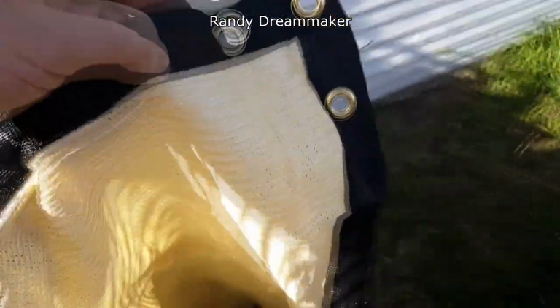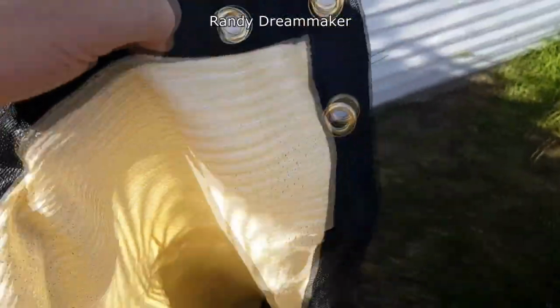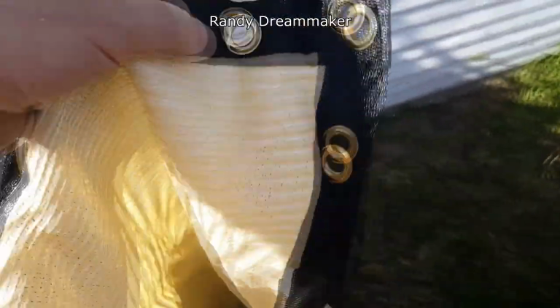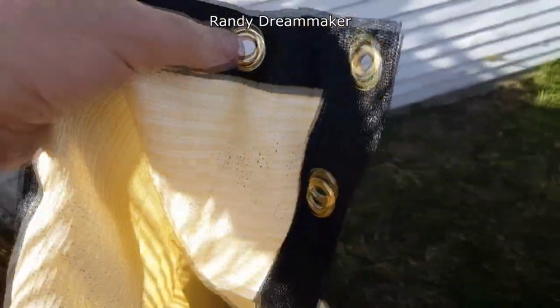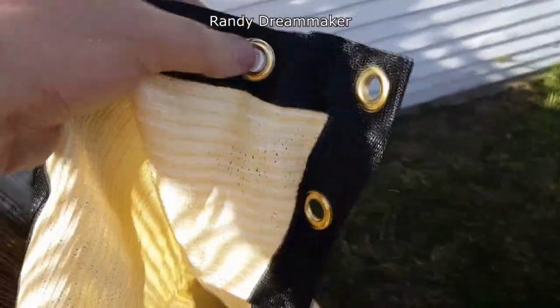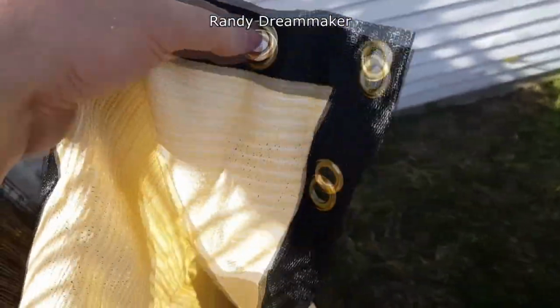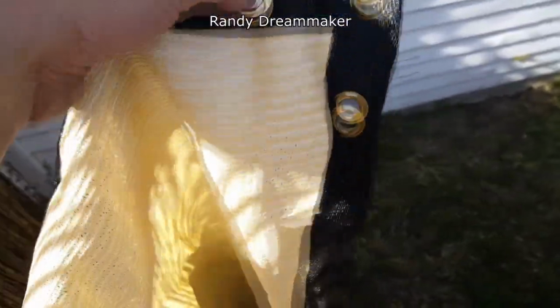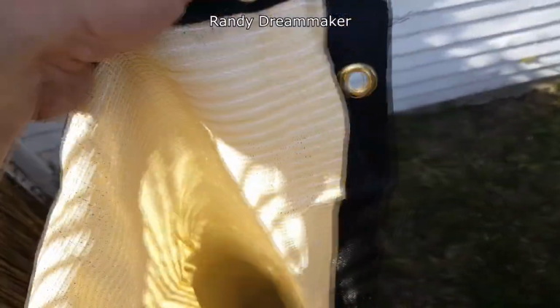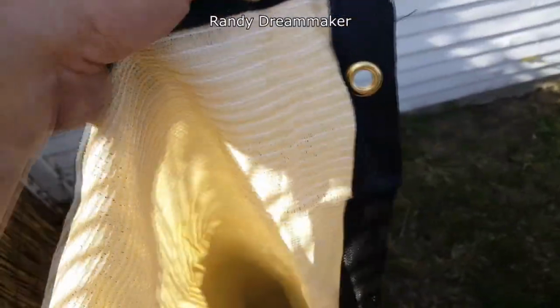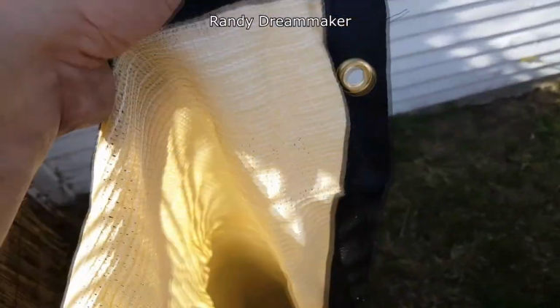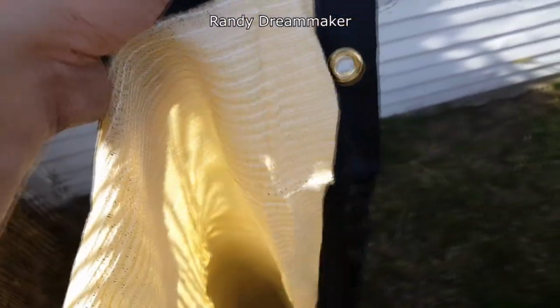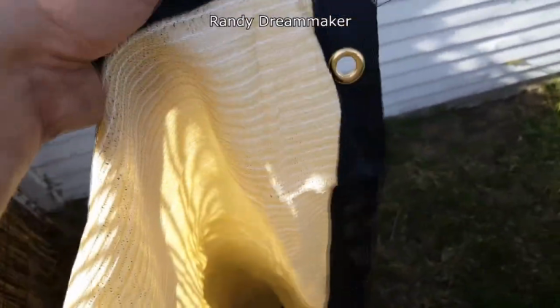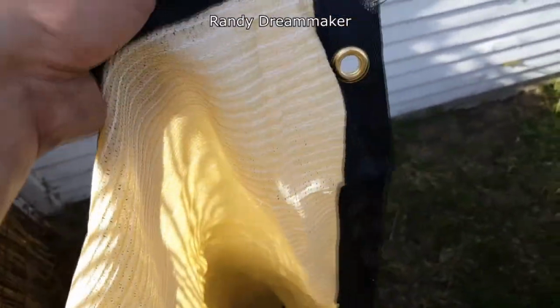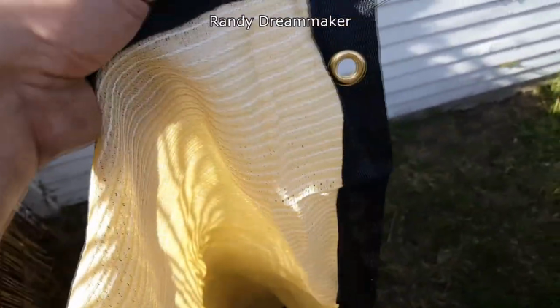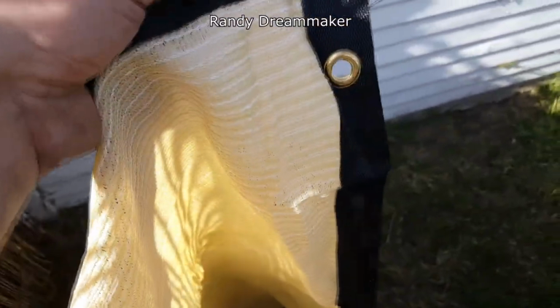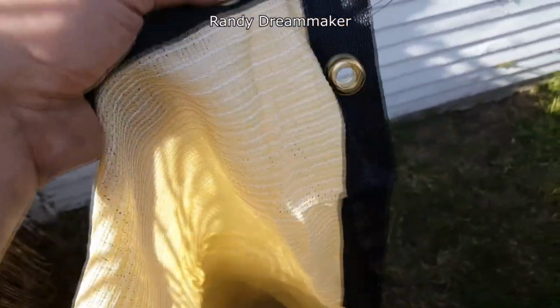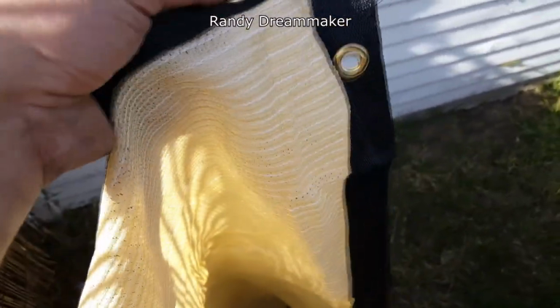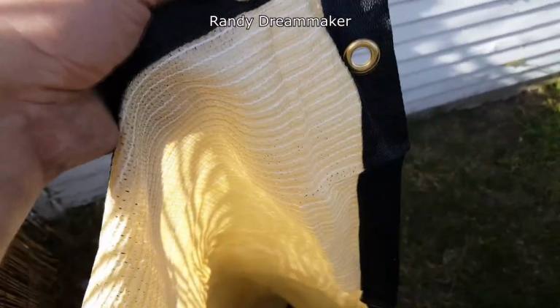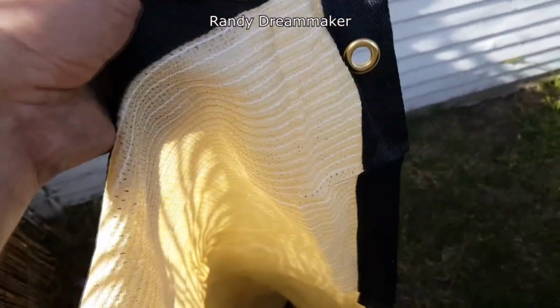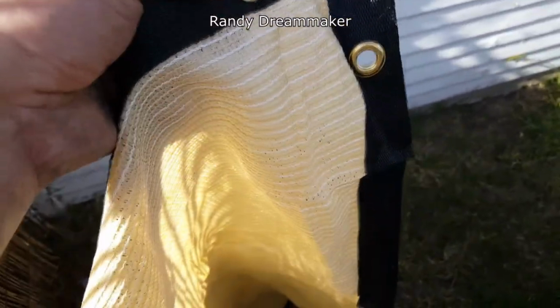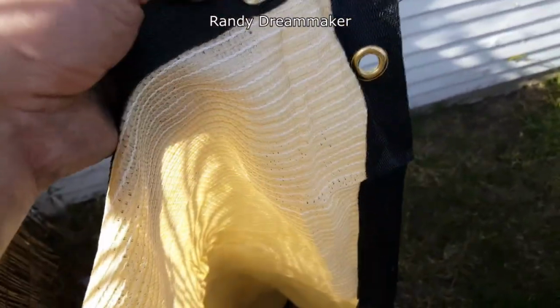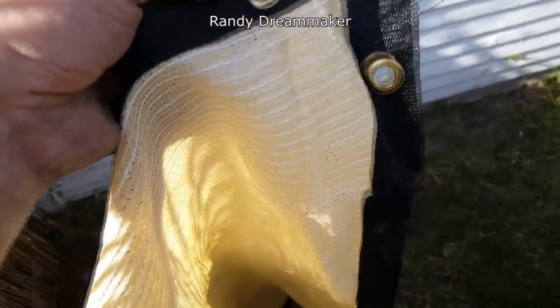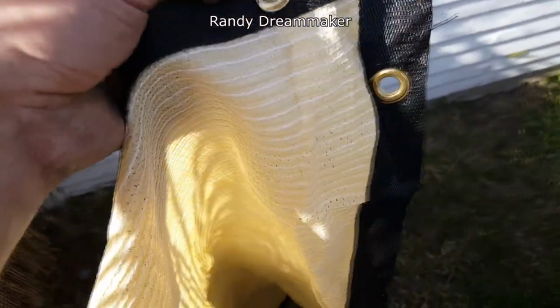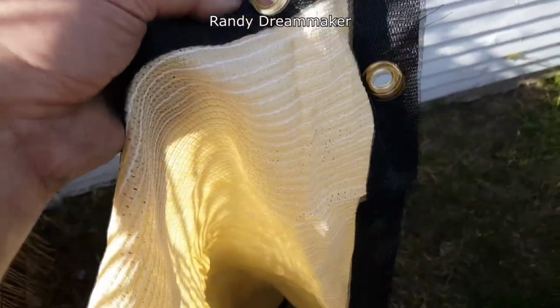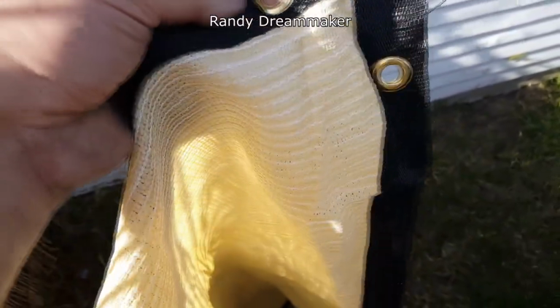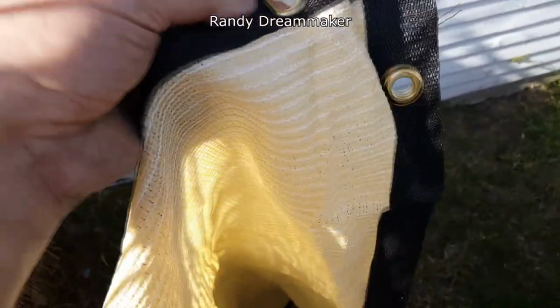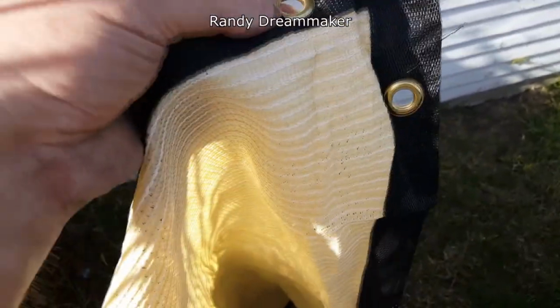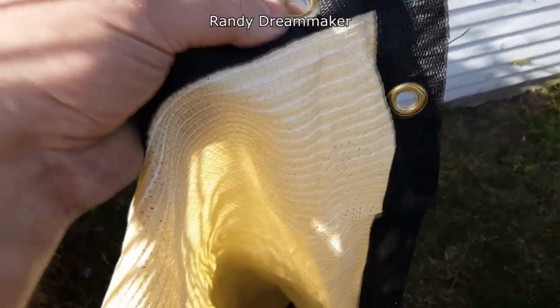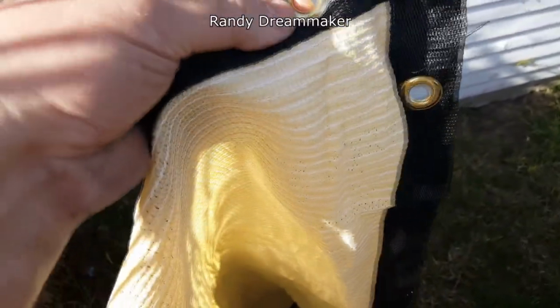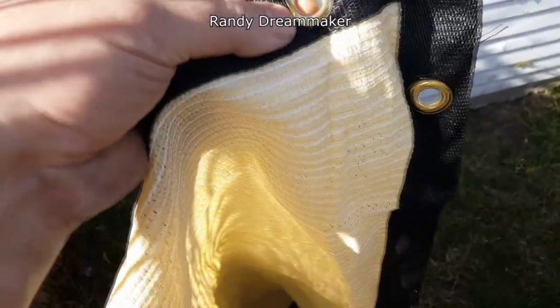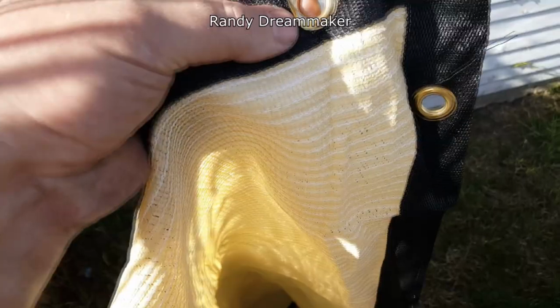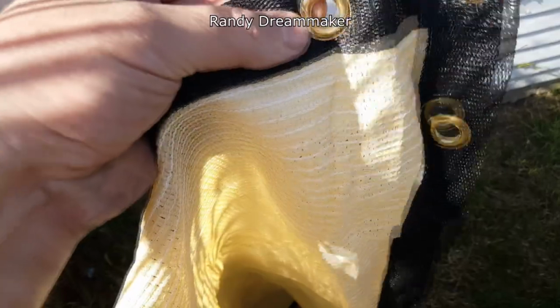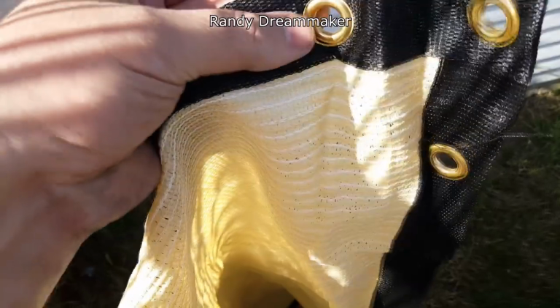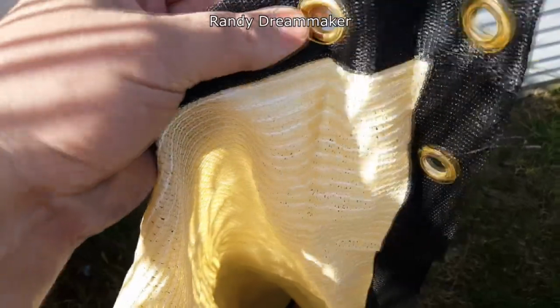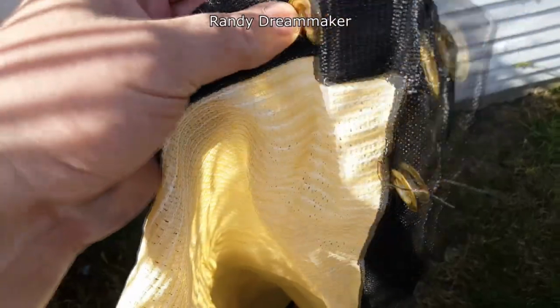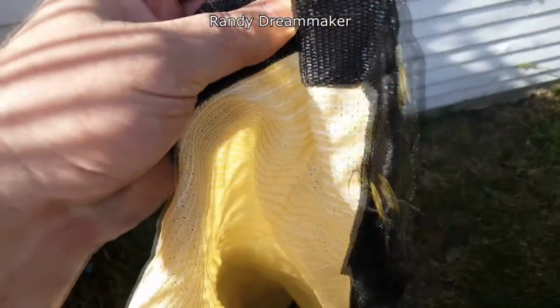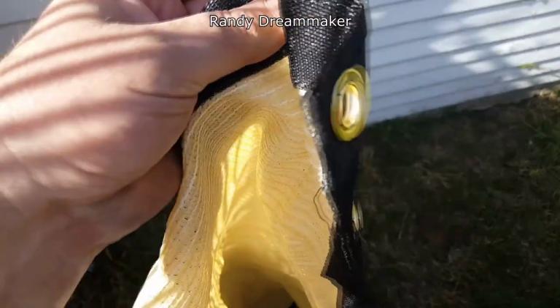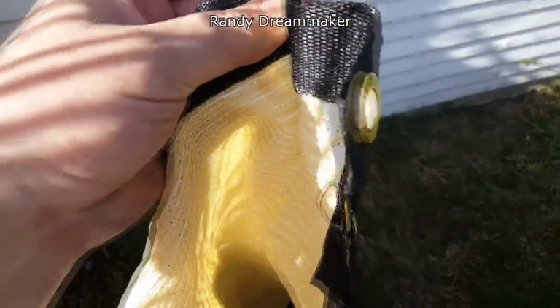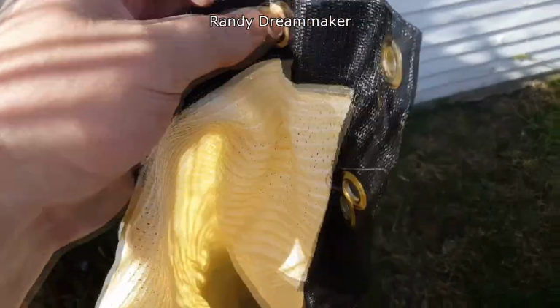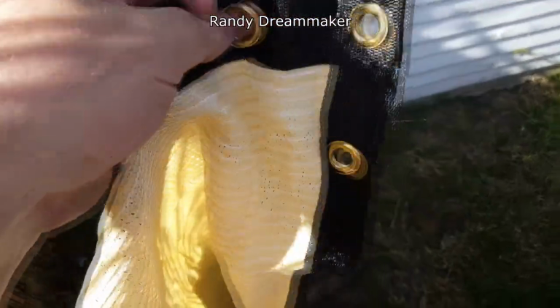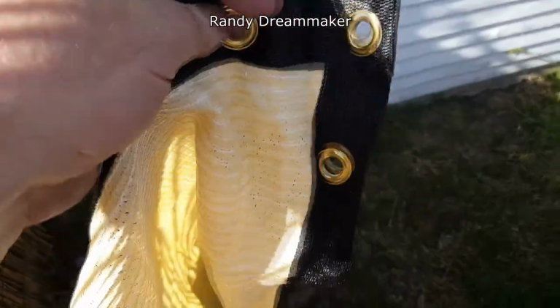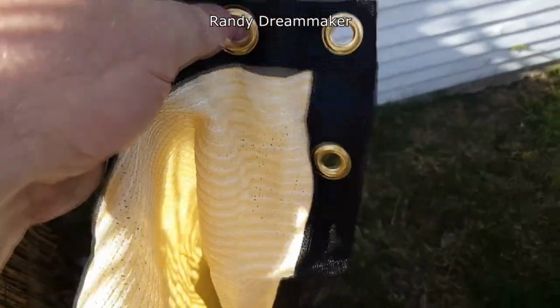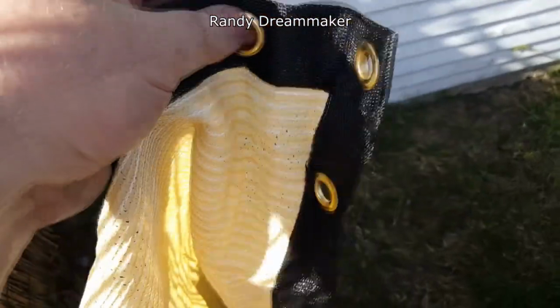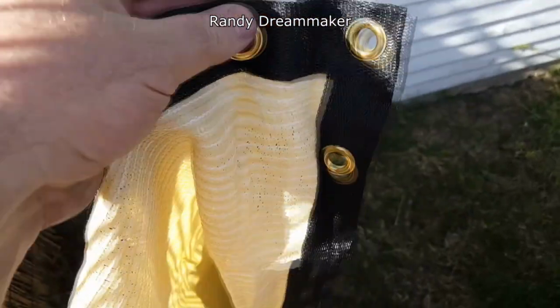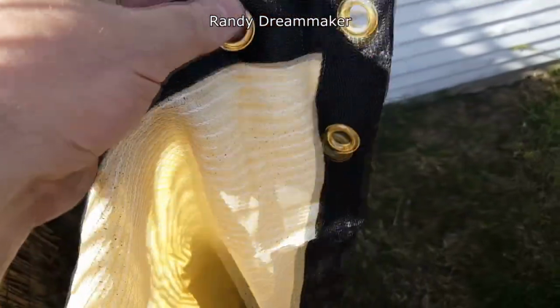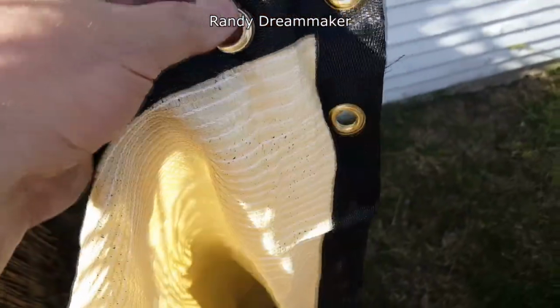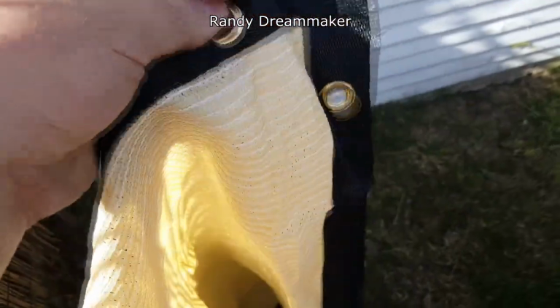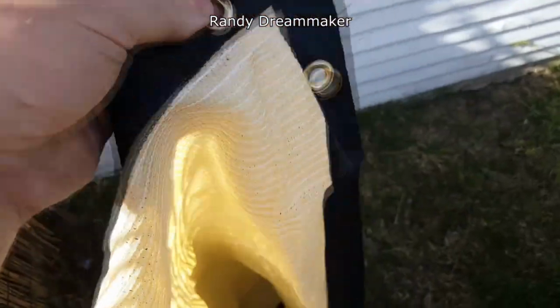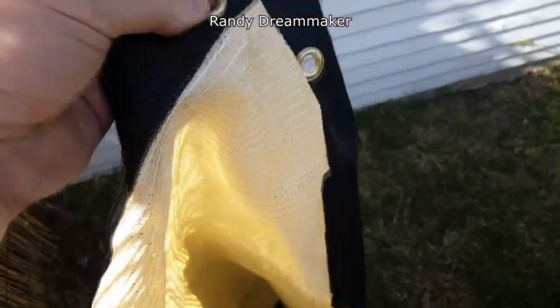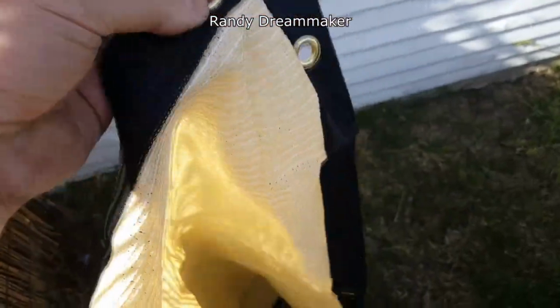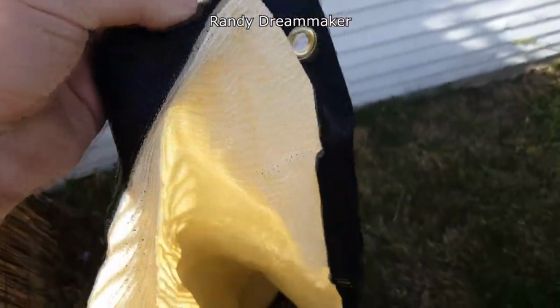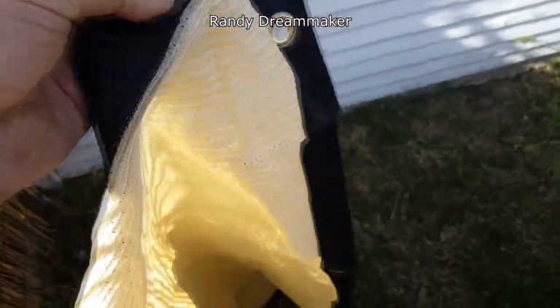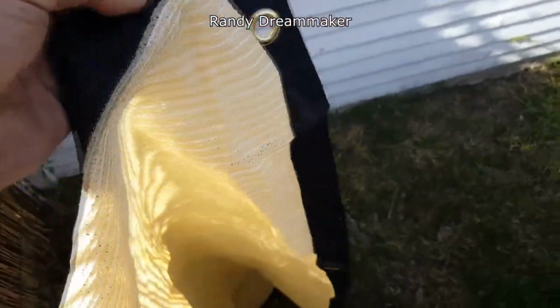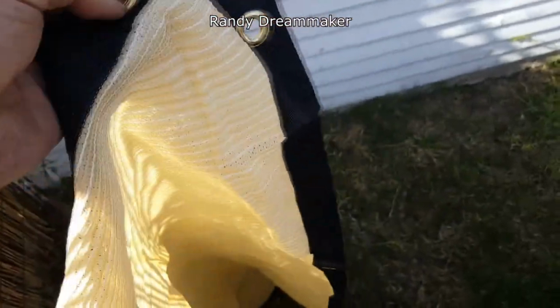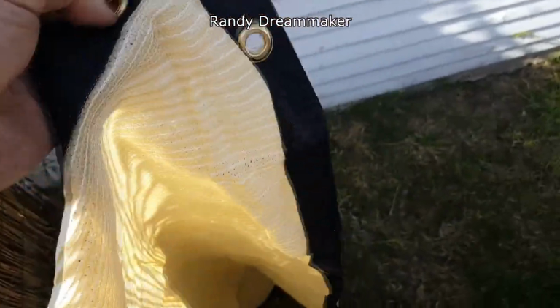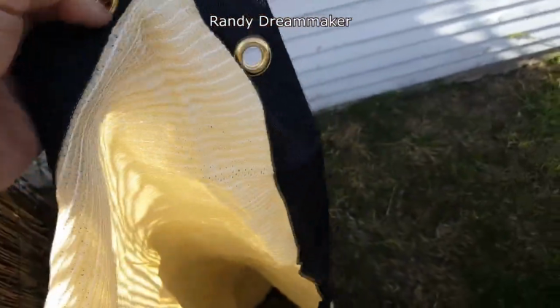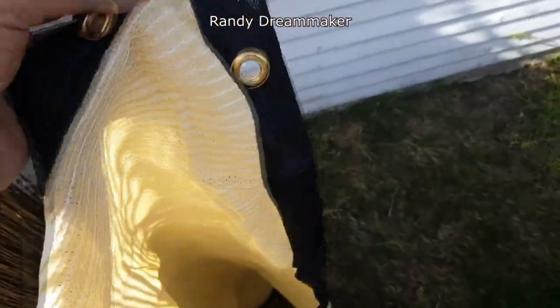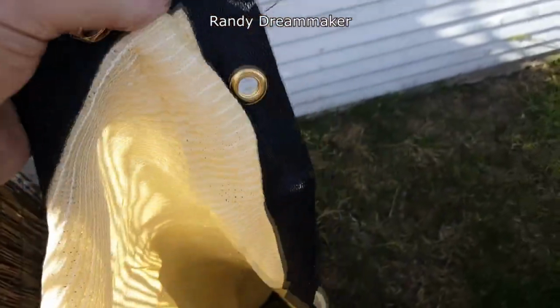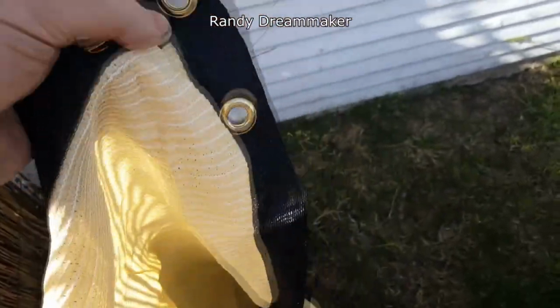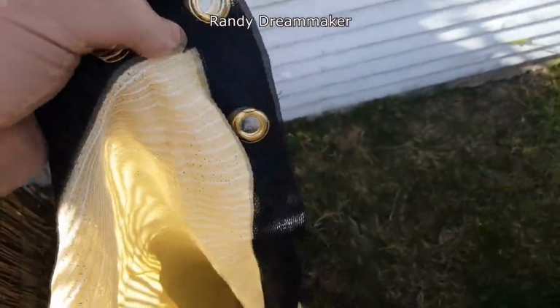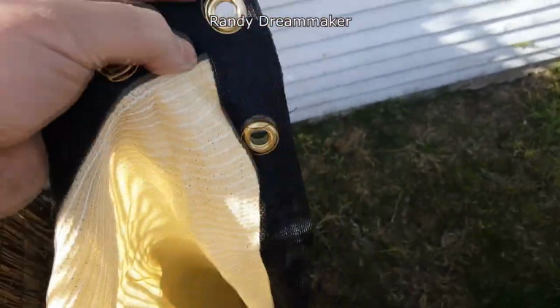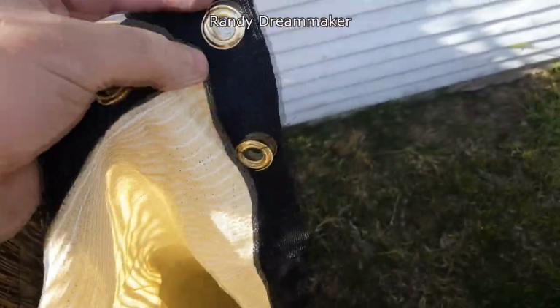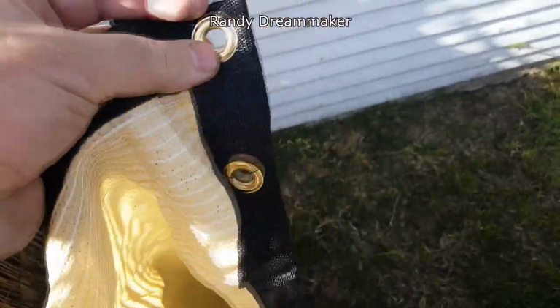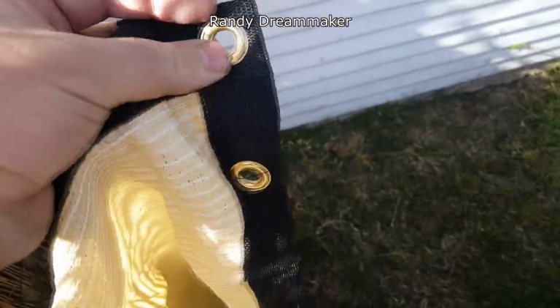It has these rivets — that's what they're called — and they're made of brass. Some of them are a little bent, but that doesn't affect the product at all.